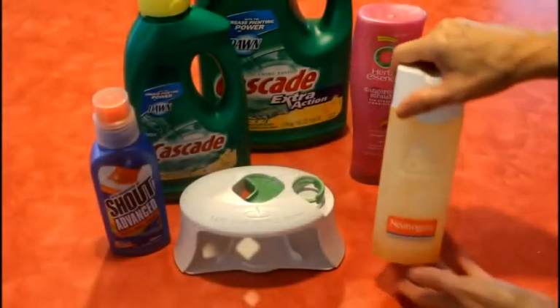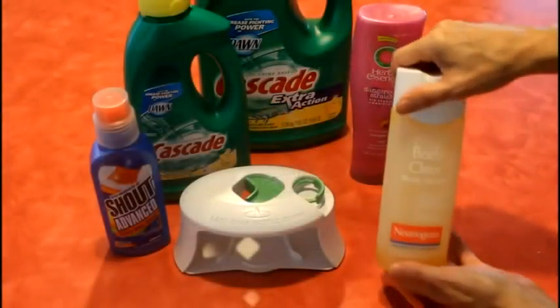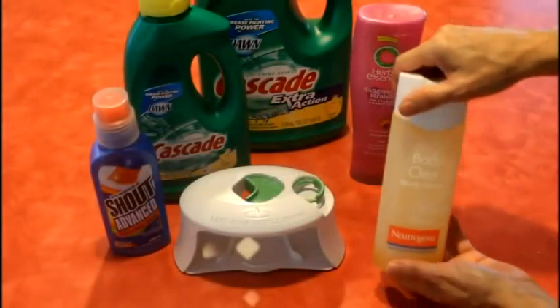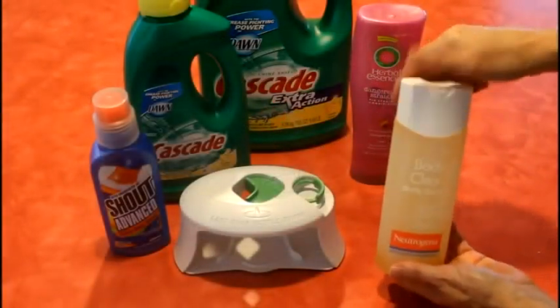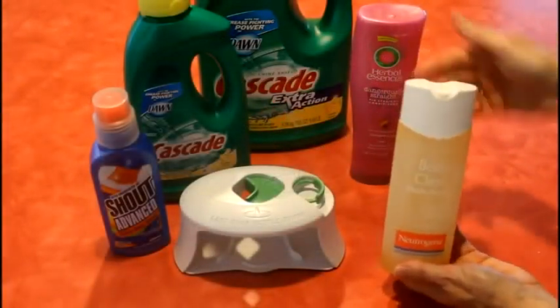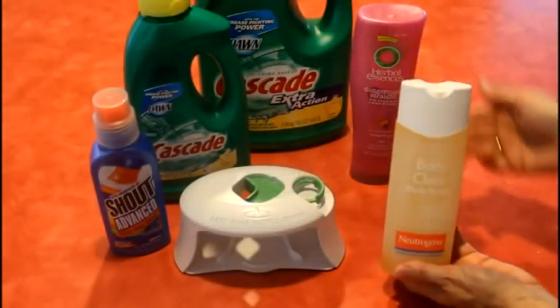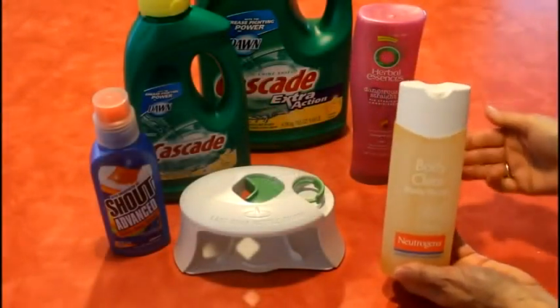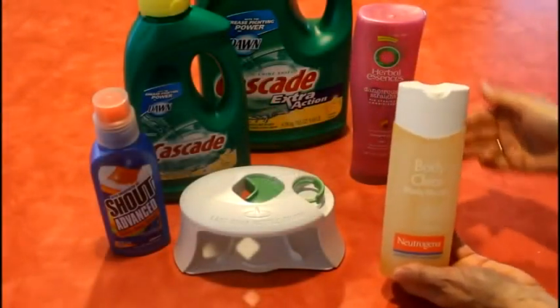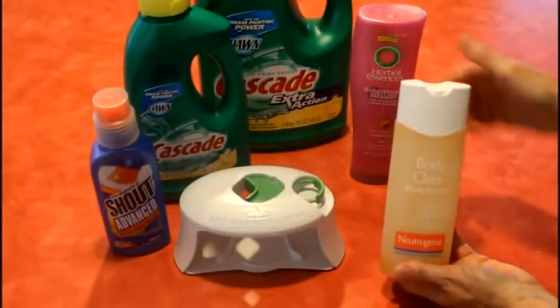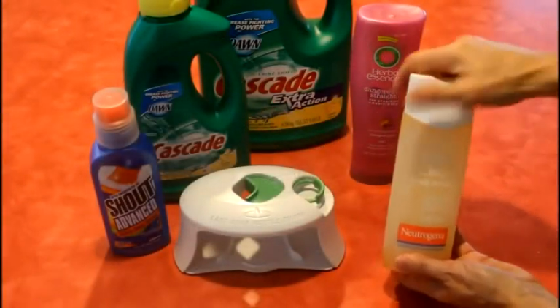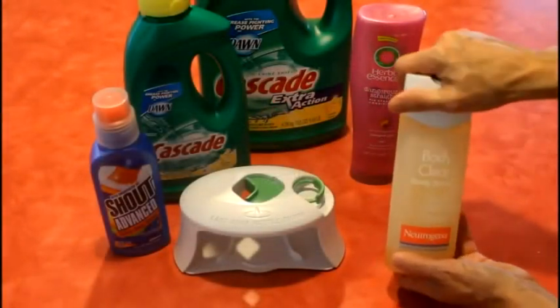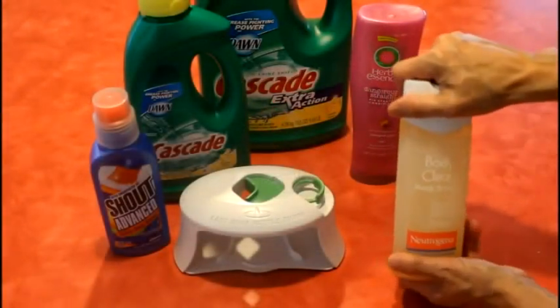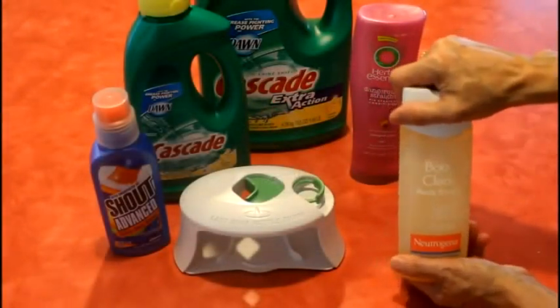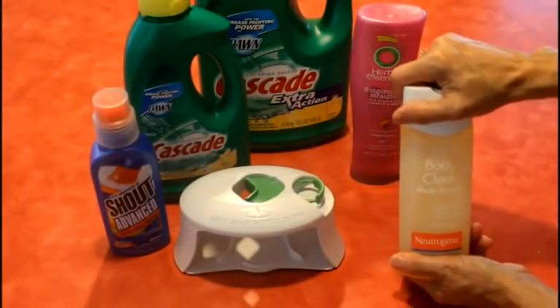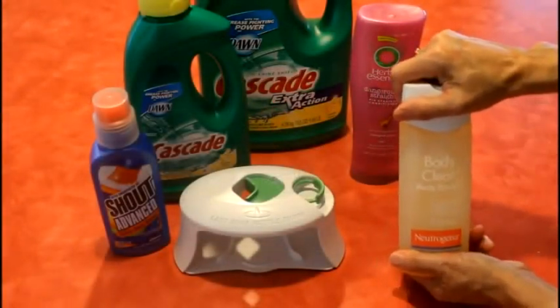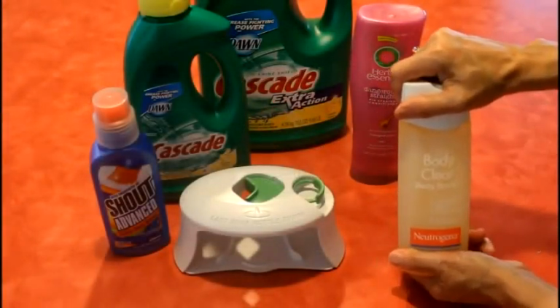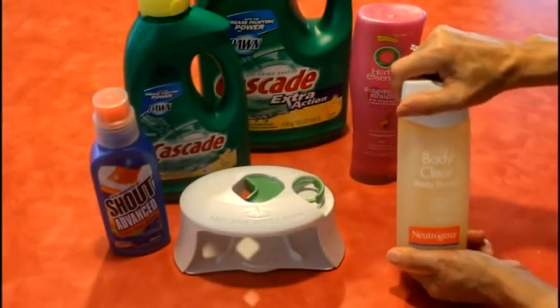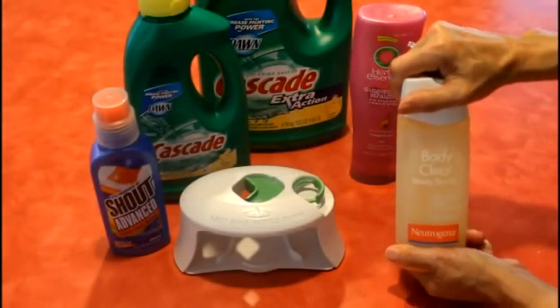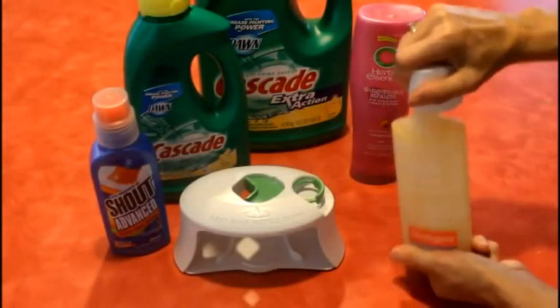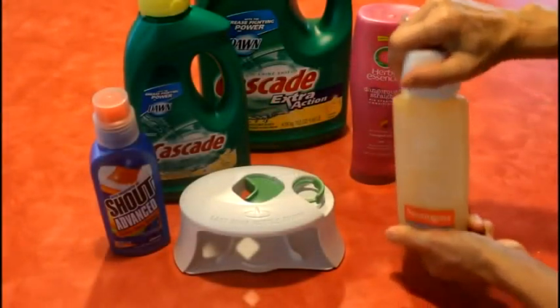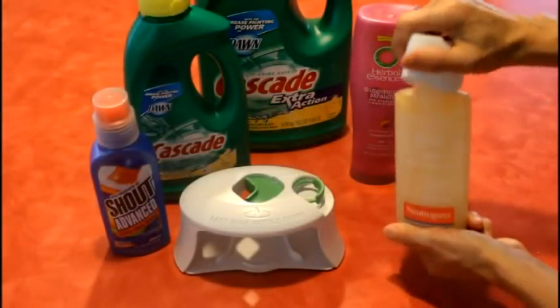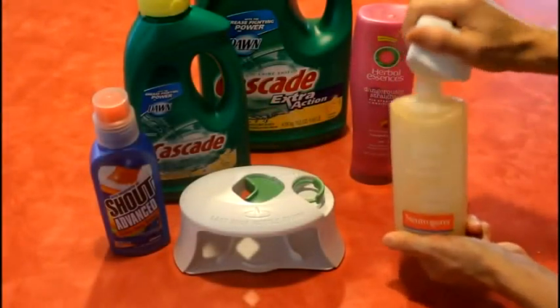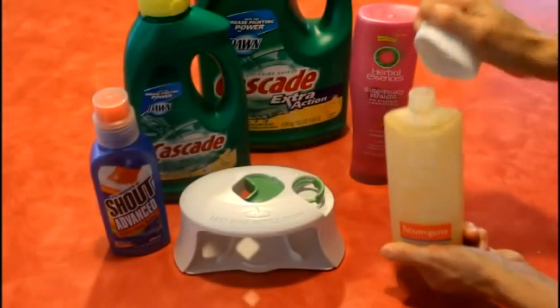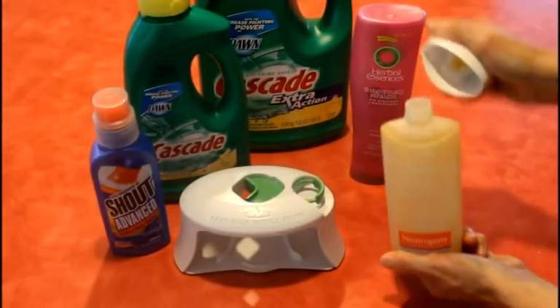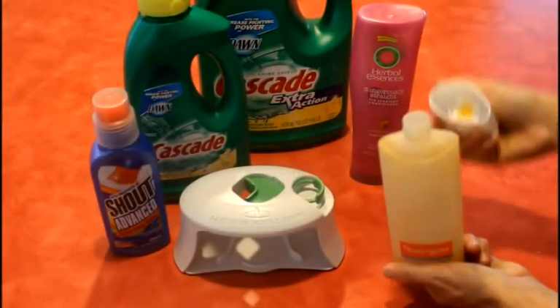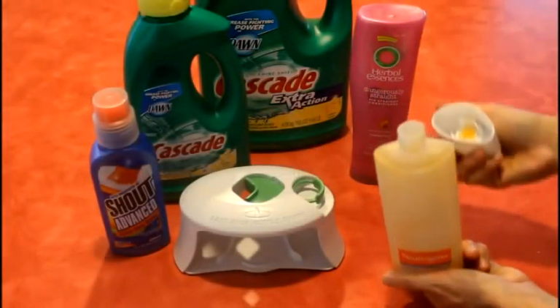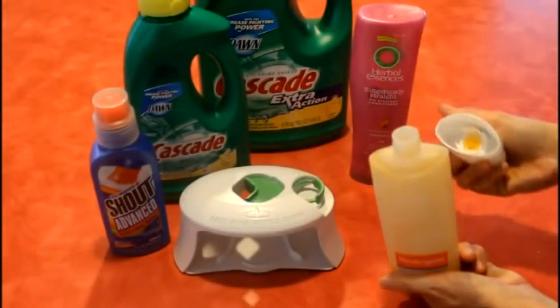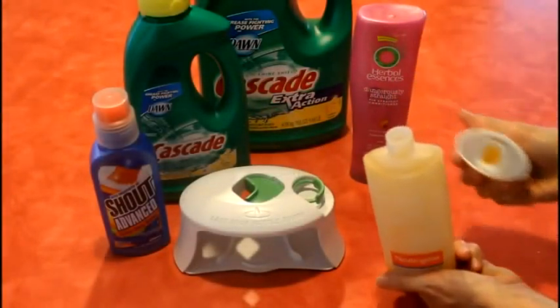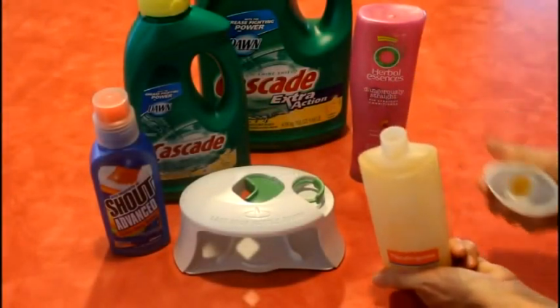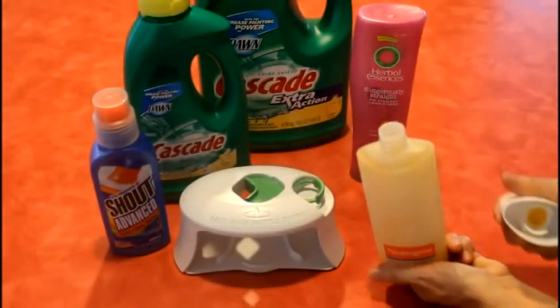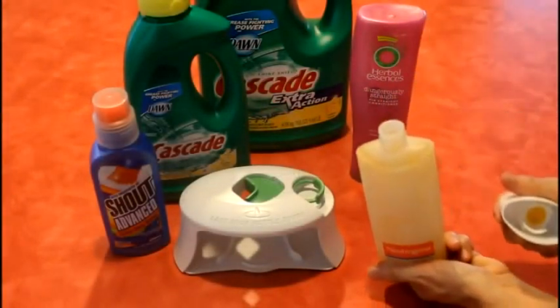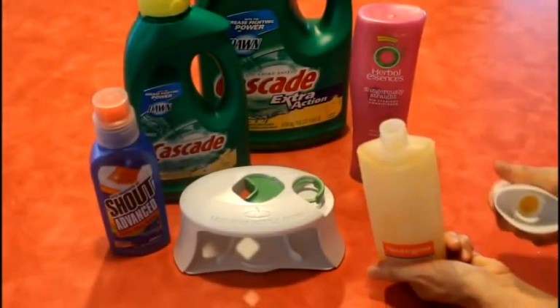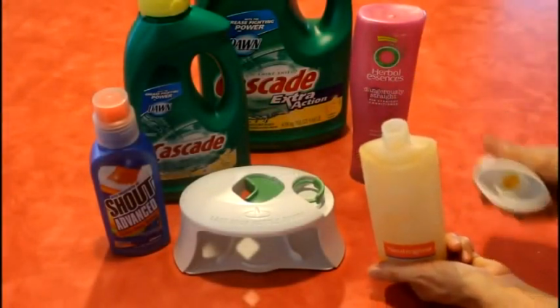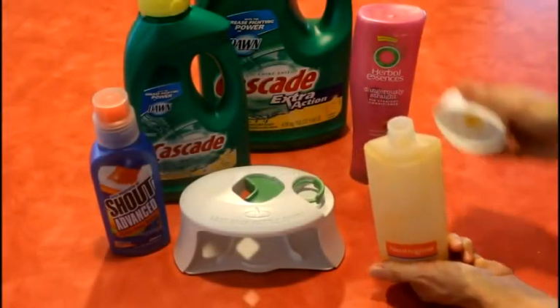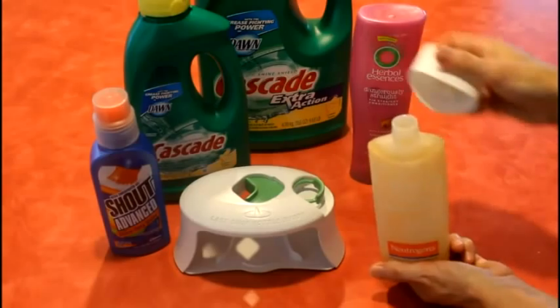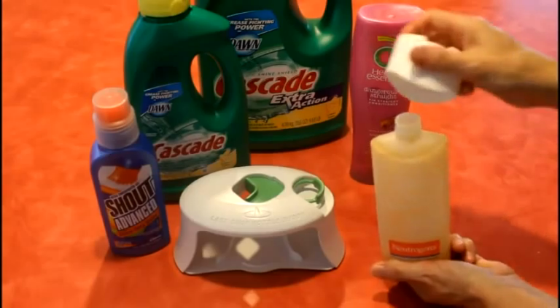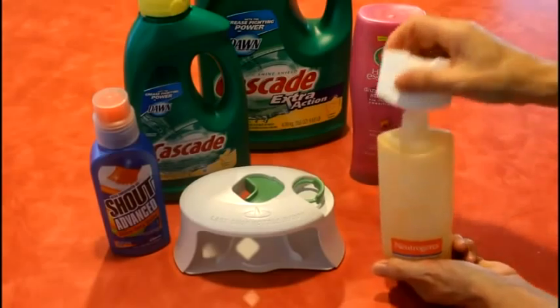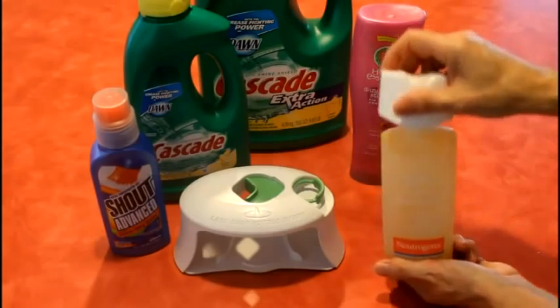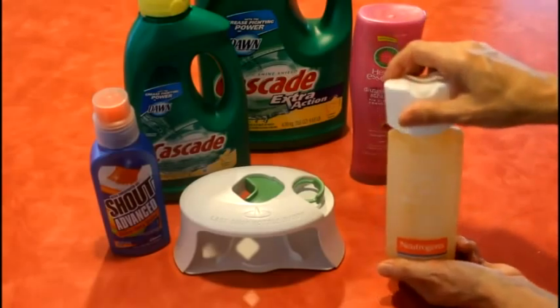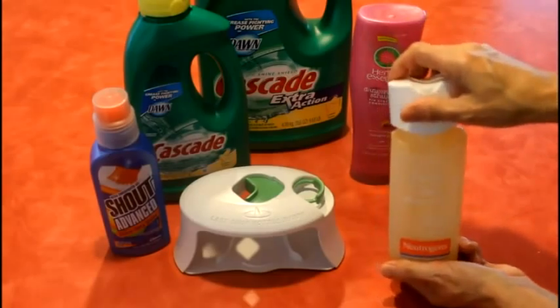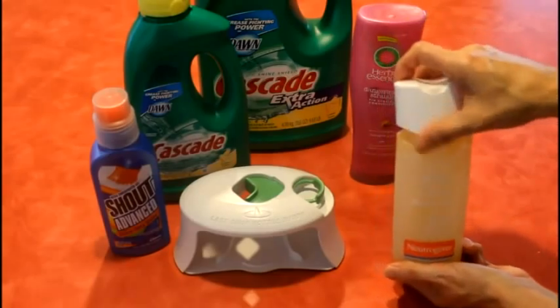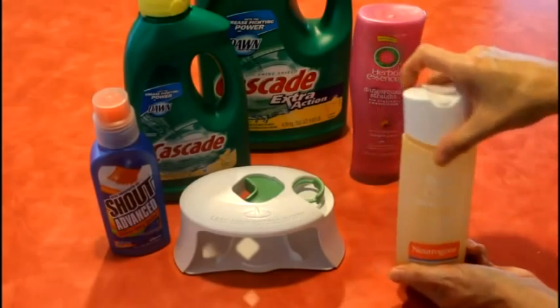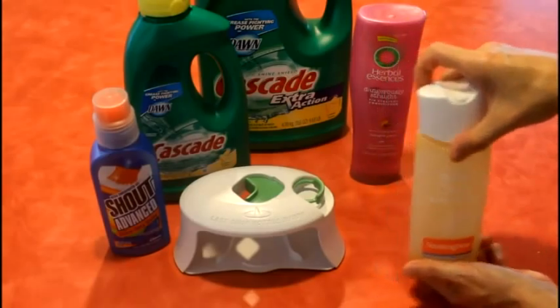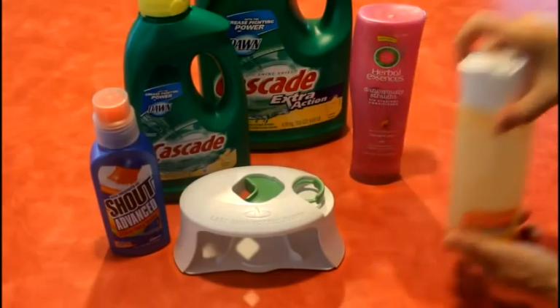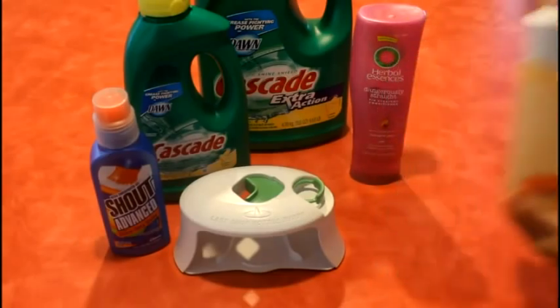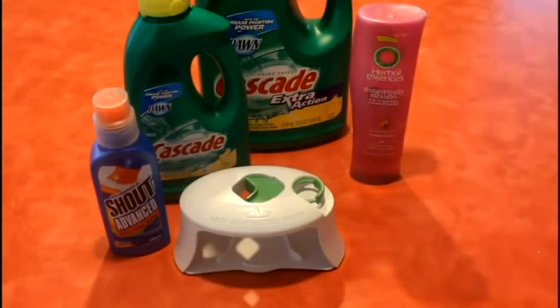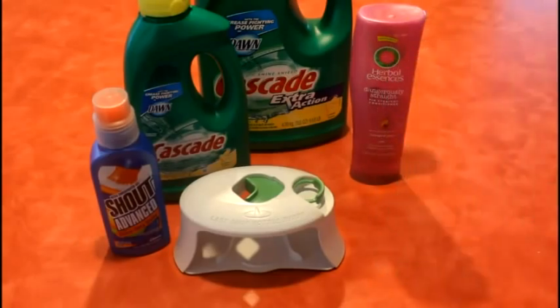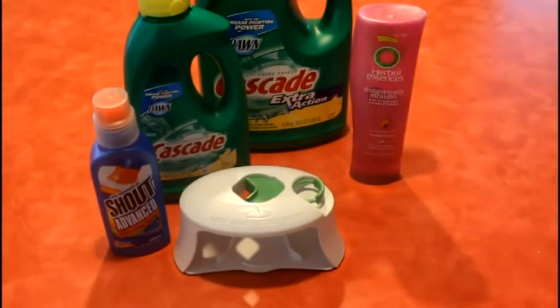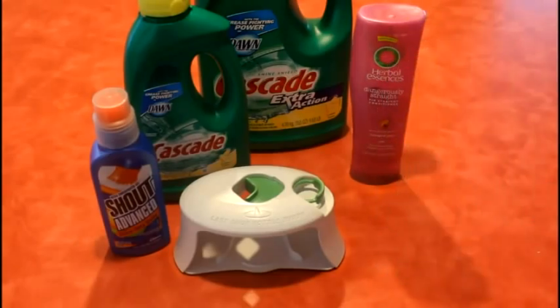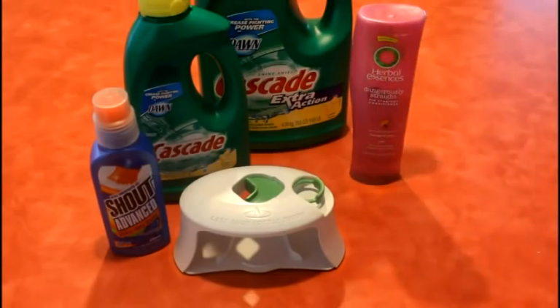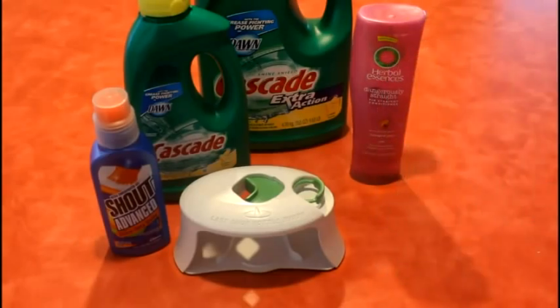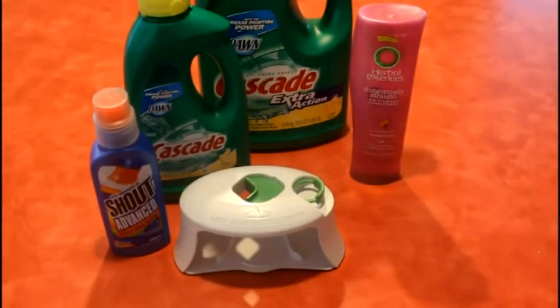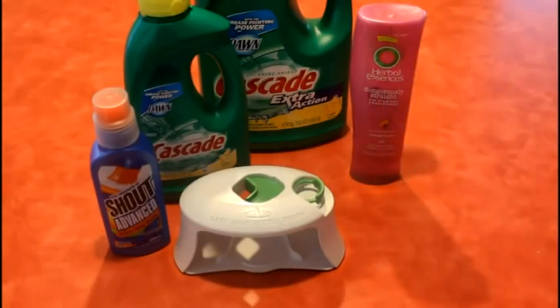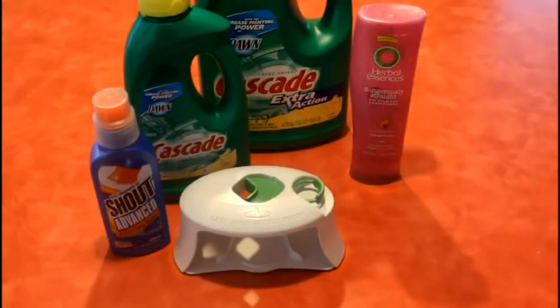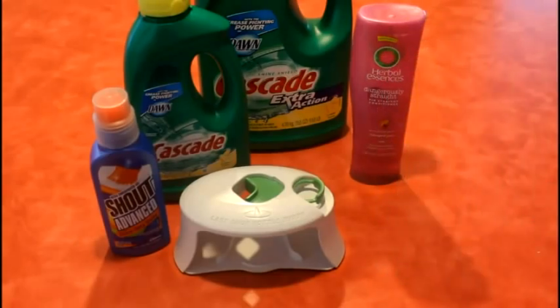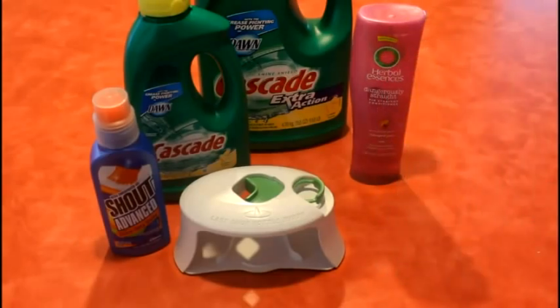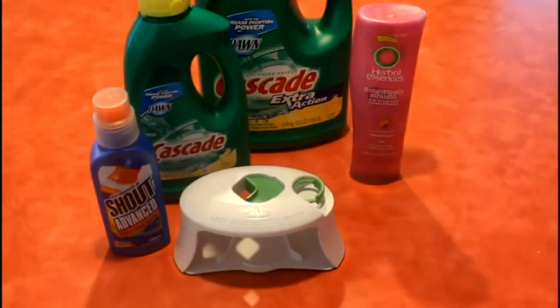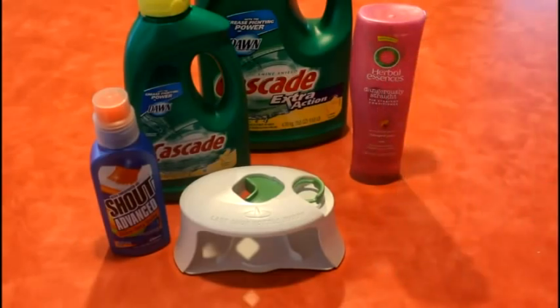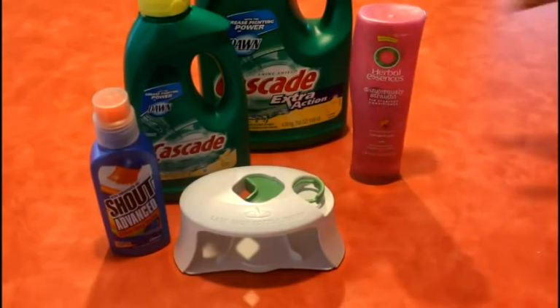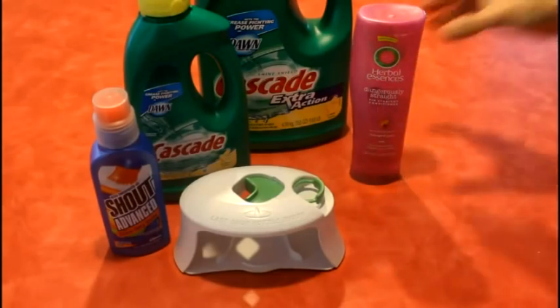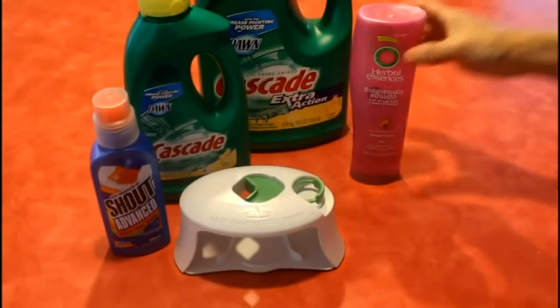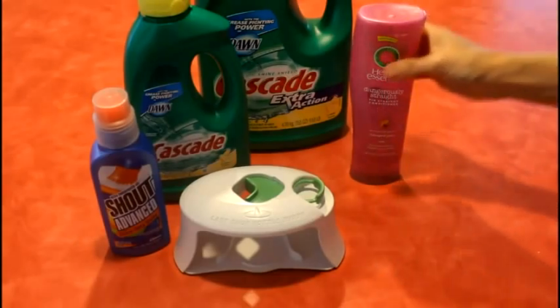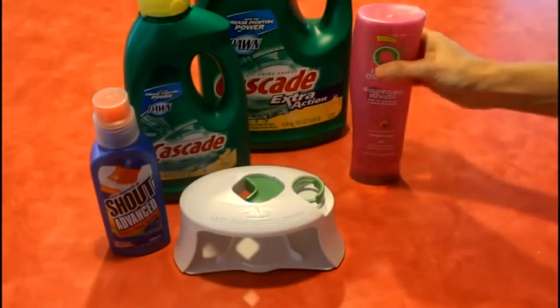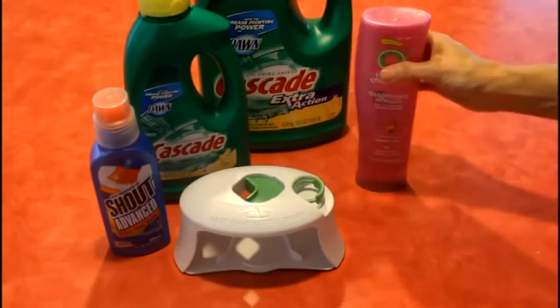The Last Drop Bottle Buddy comes with instructions on how to remove all of the various caps used in the bottling industry.